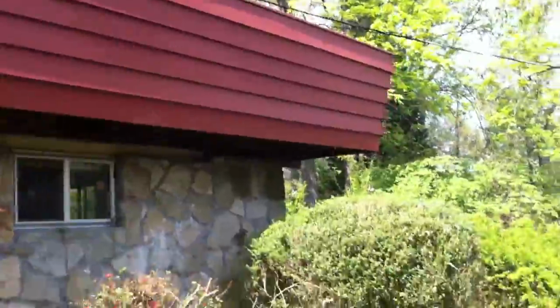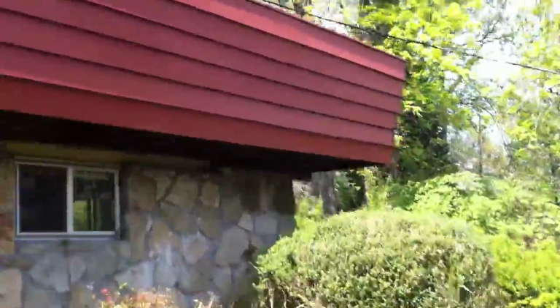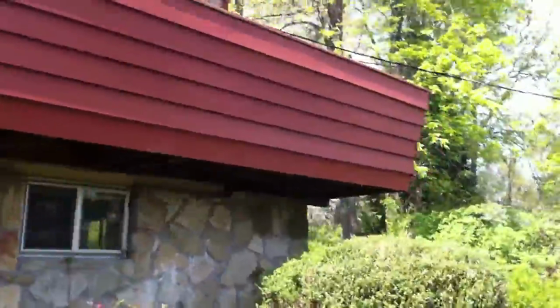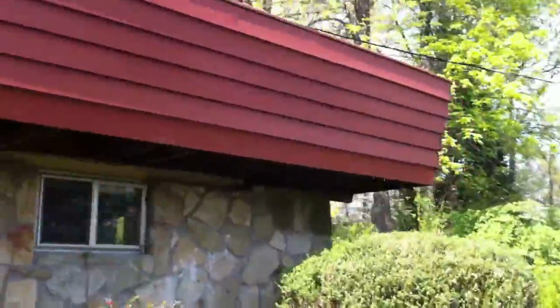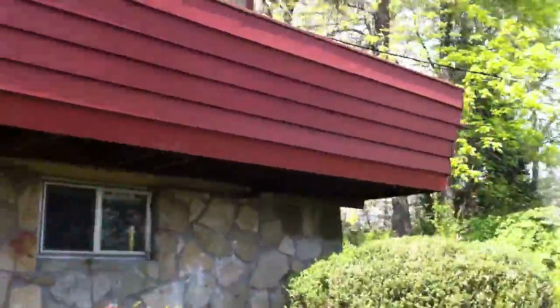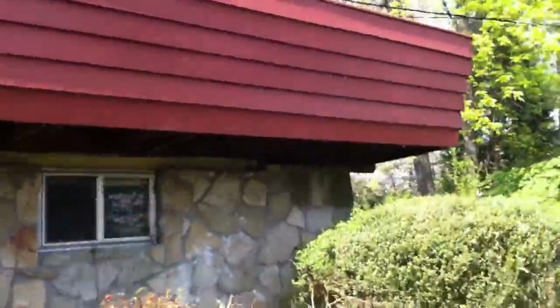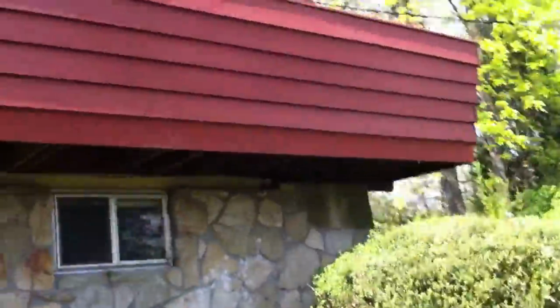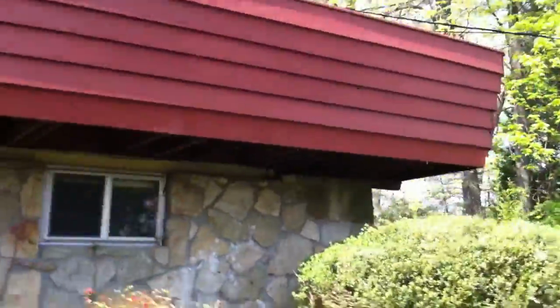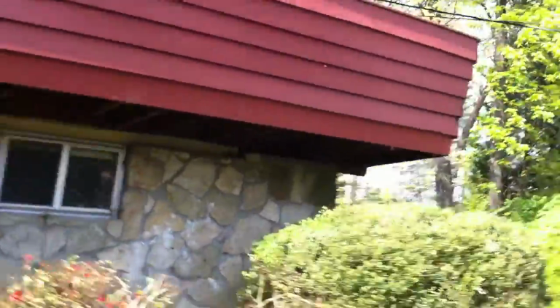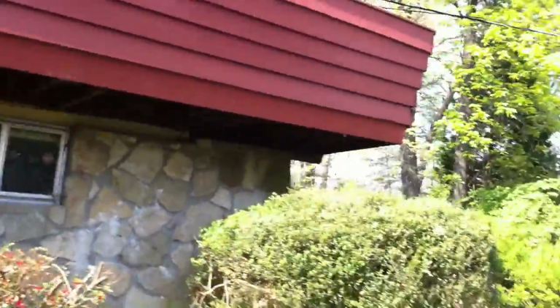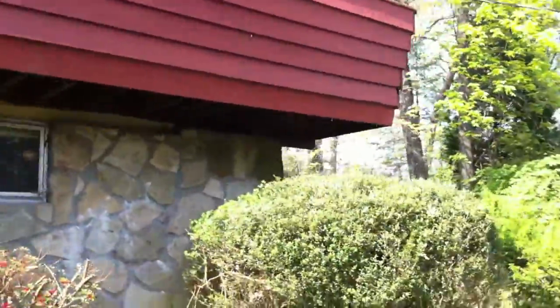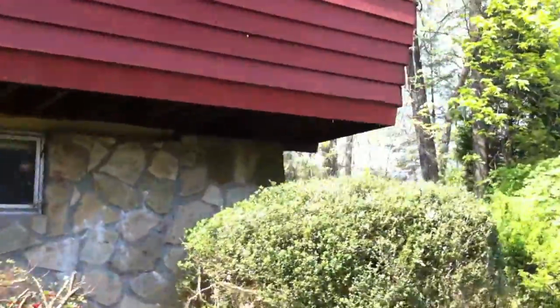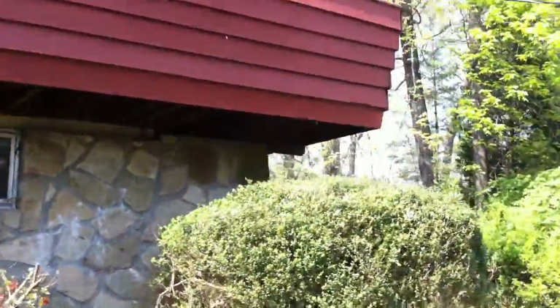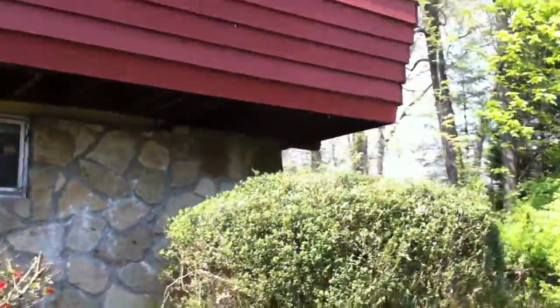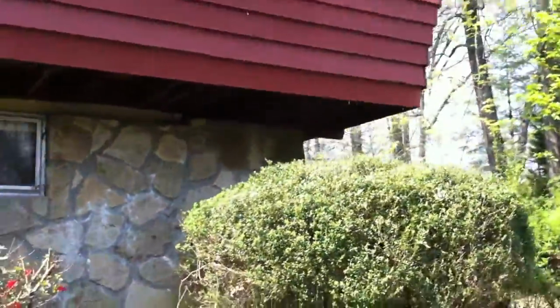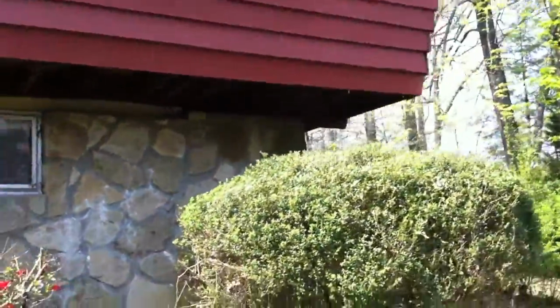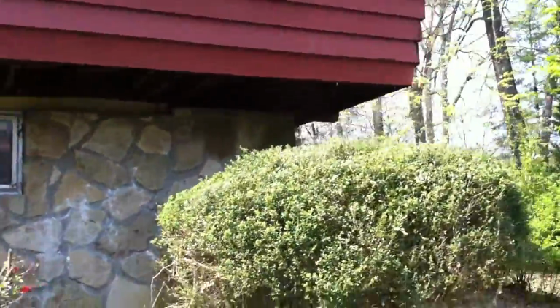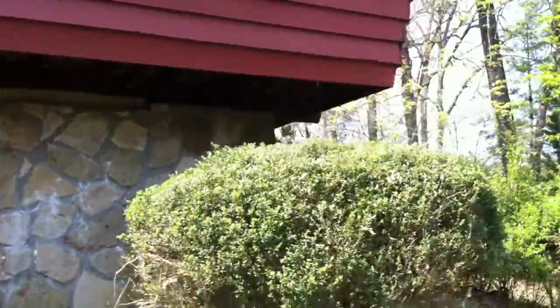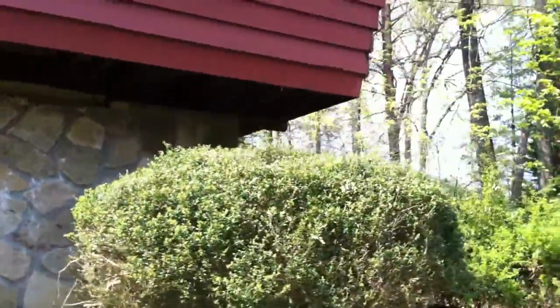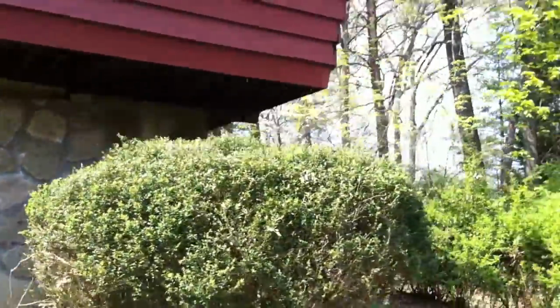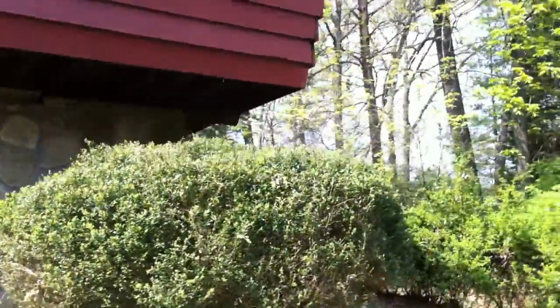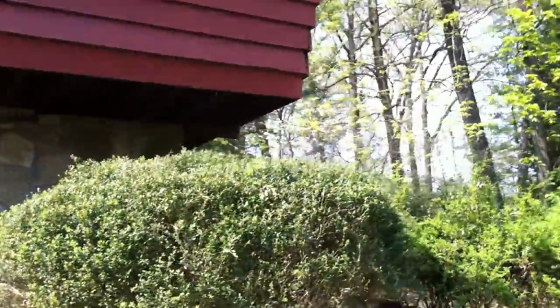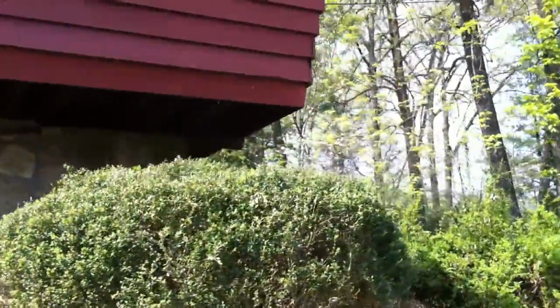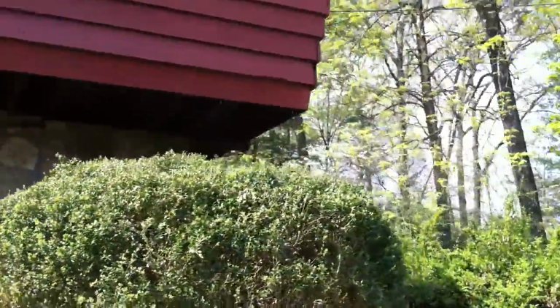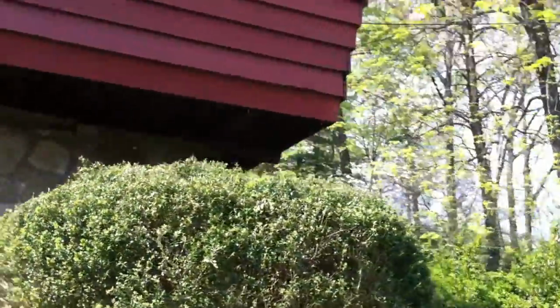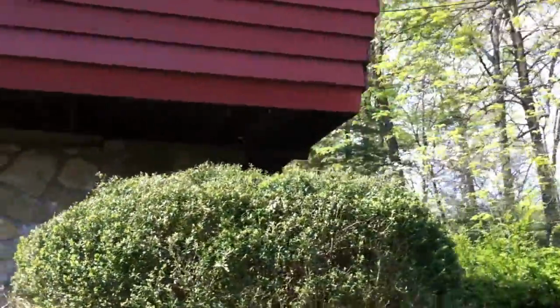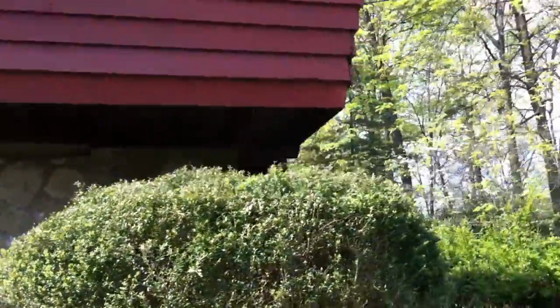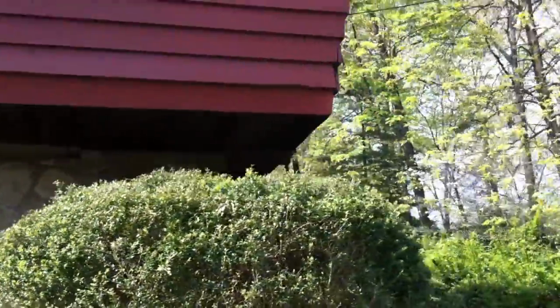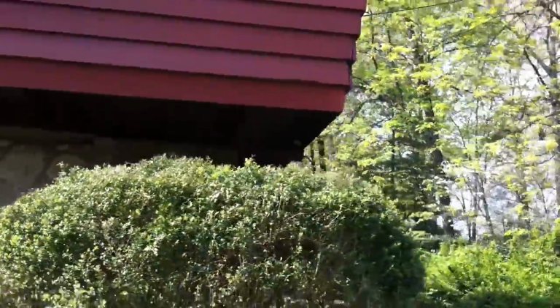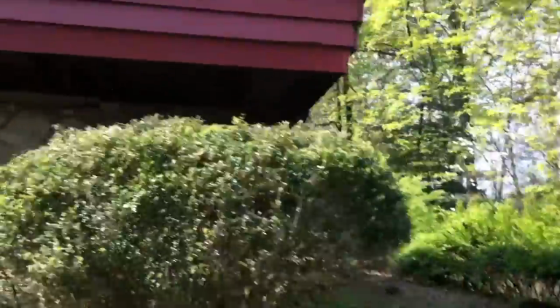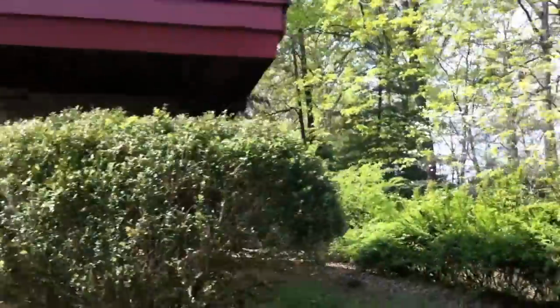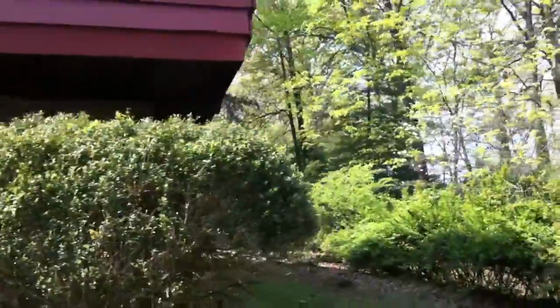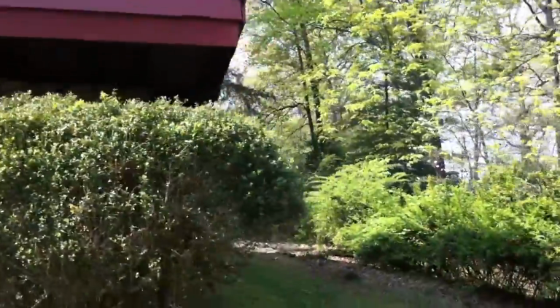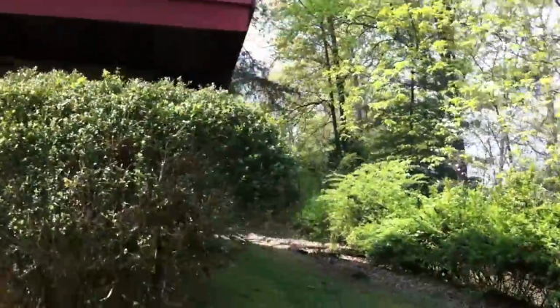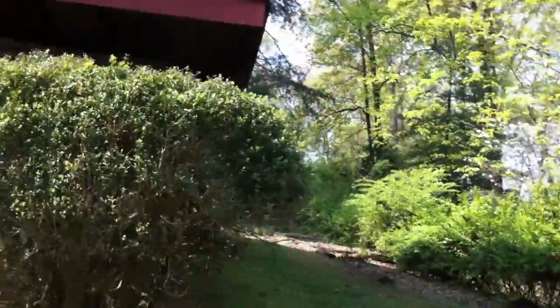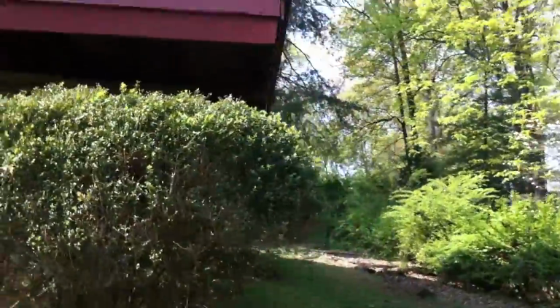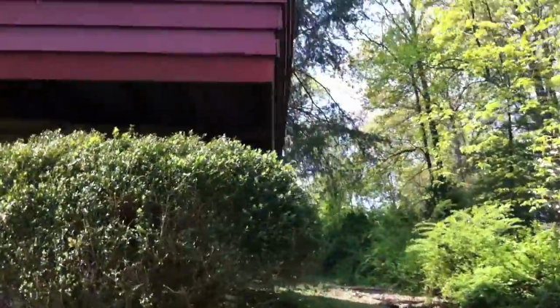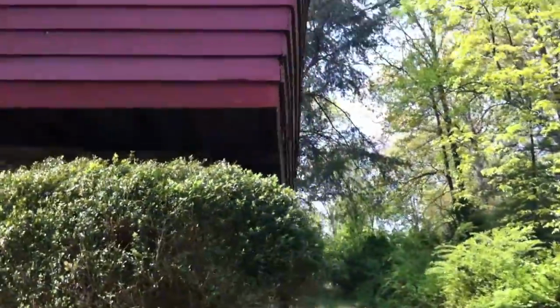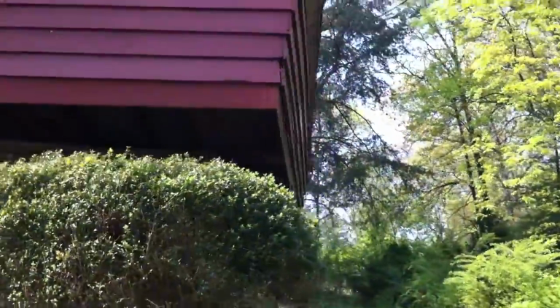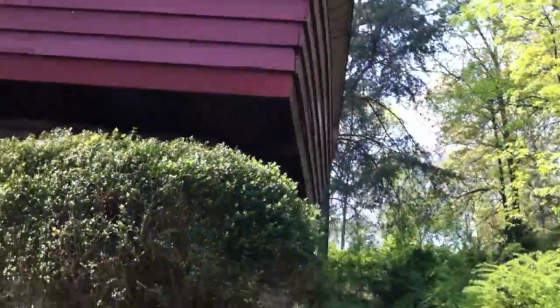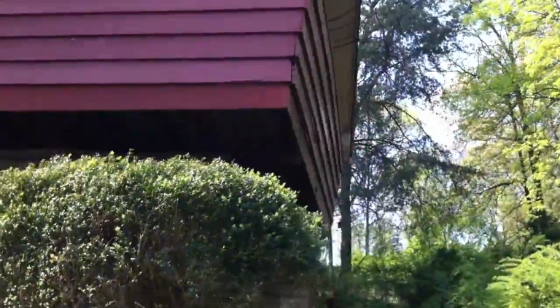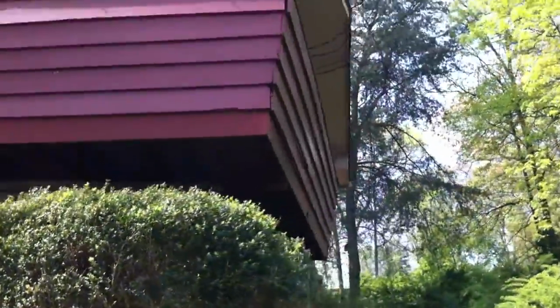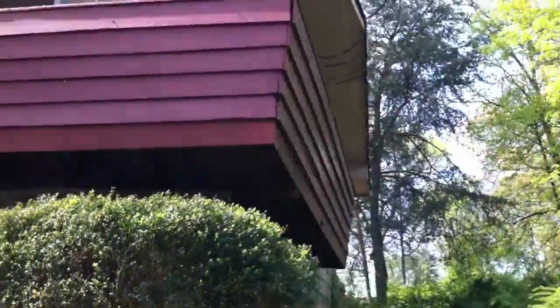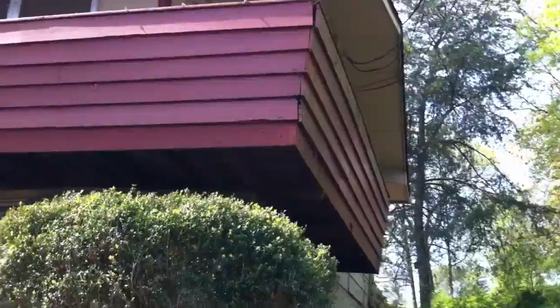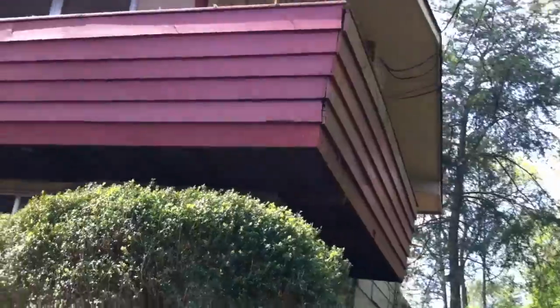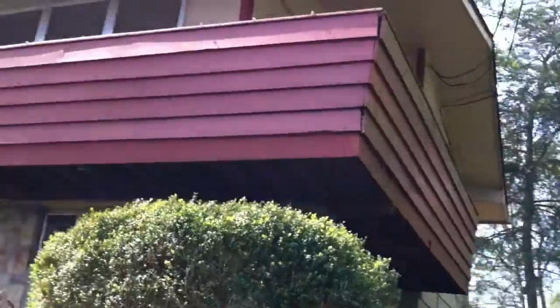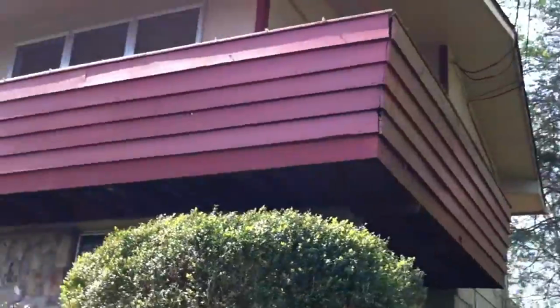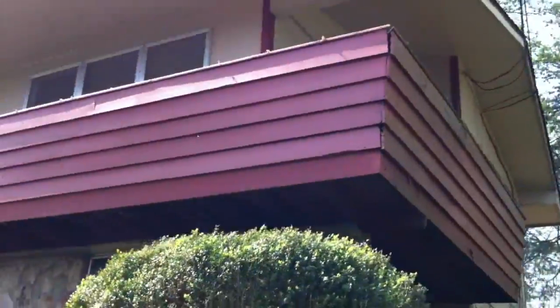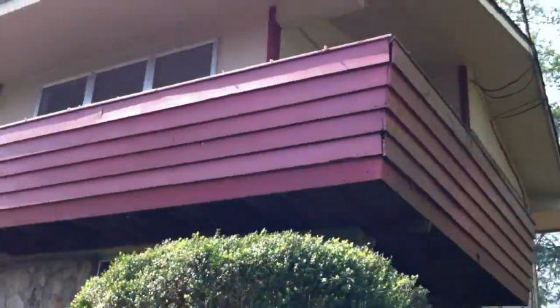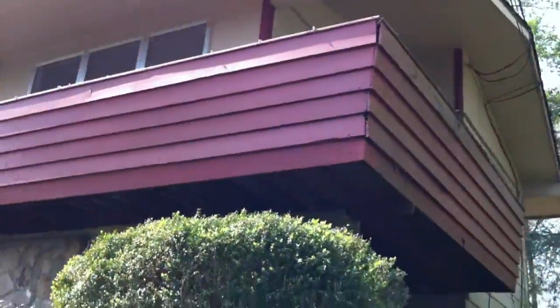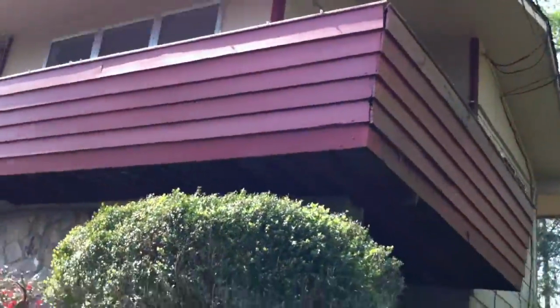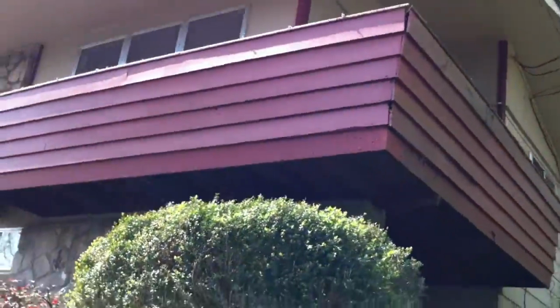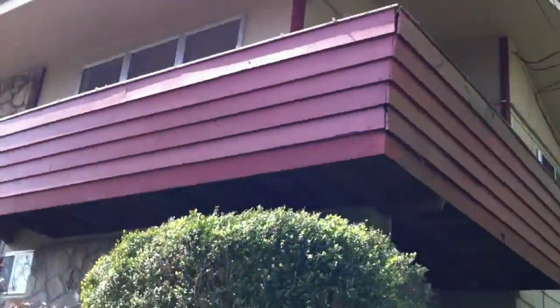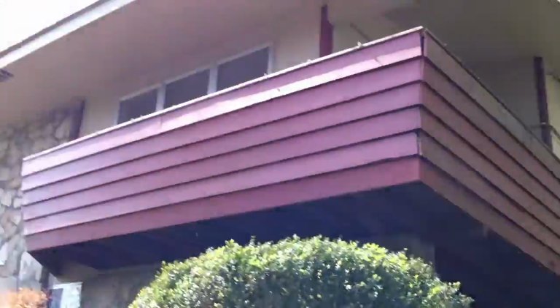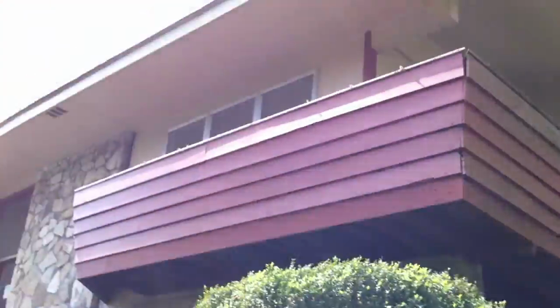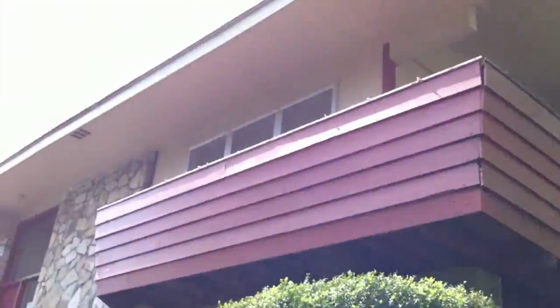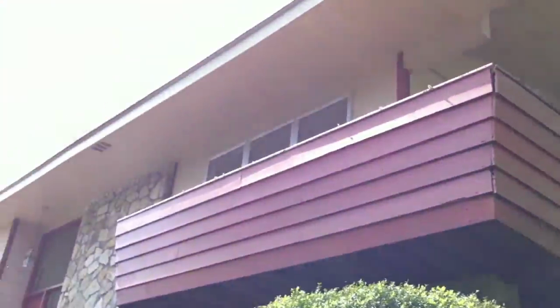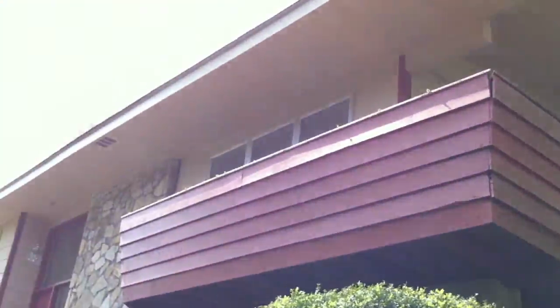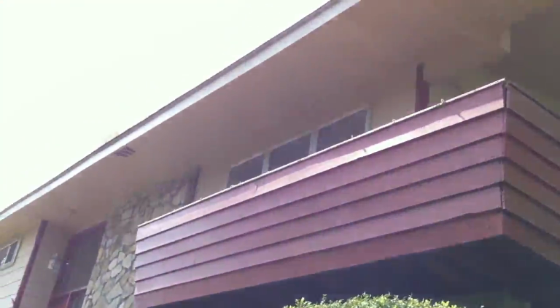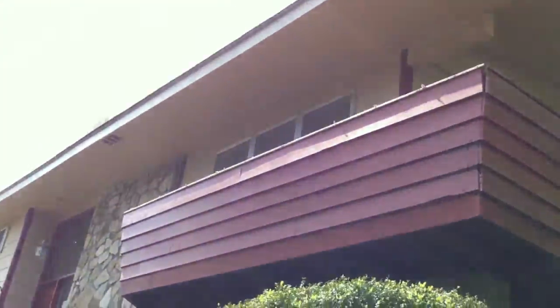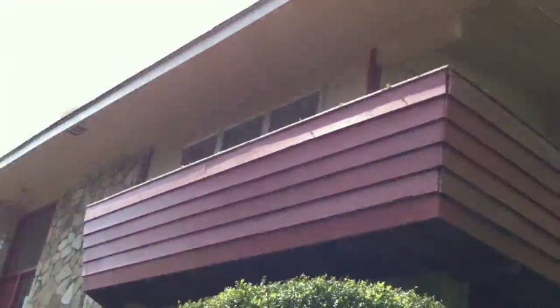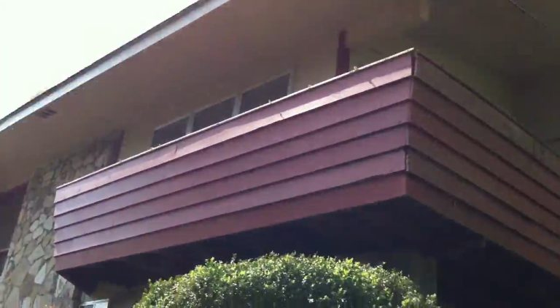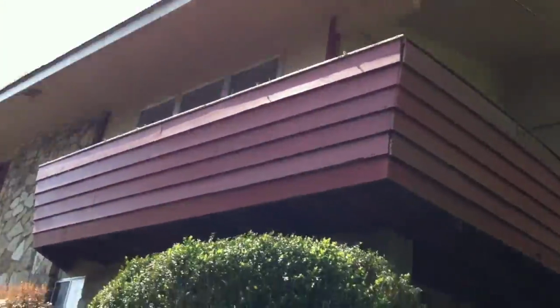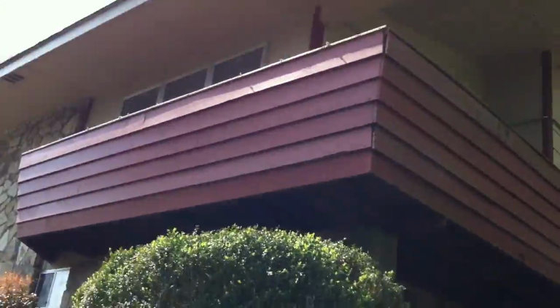Let's get a better view of this balcony. As you can see, it does wrap around the side, and that's all in the living room.